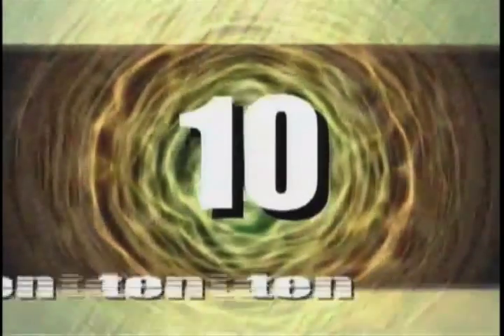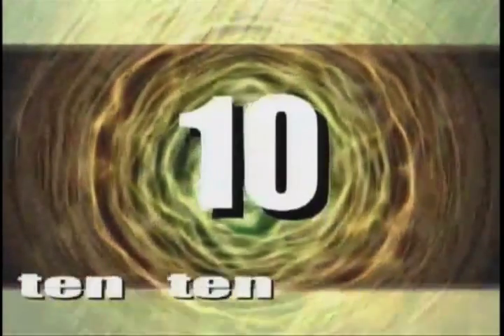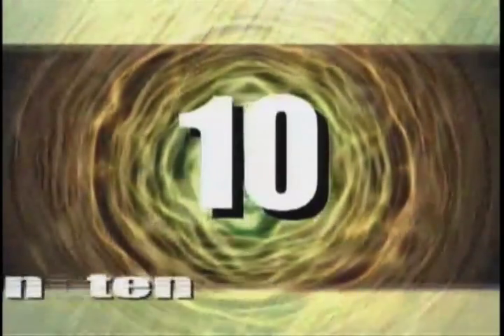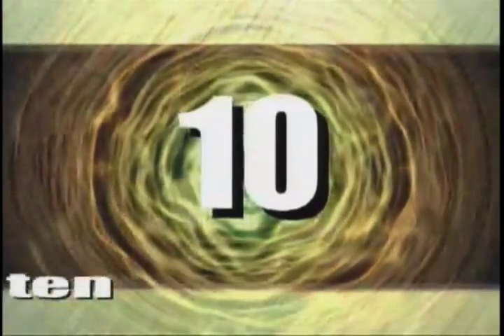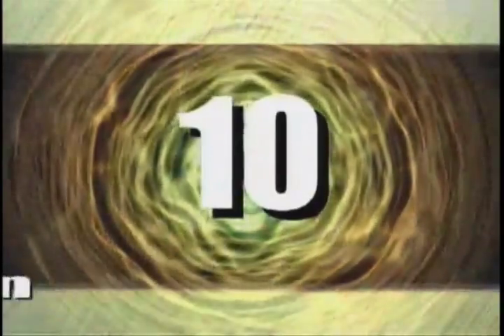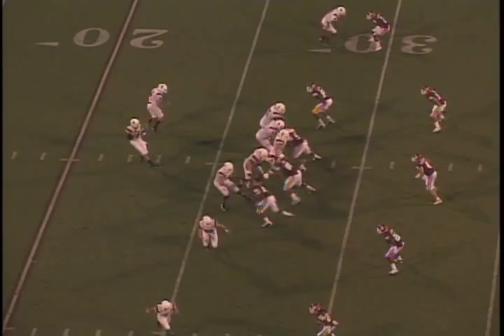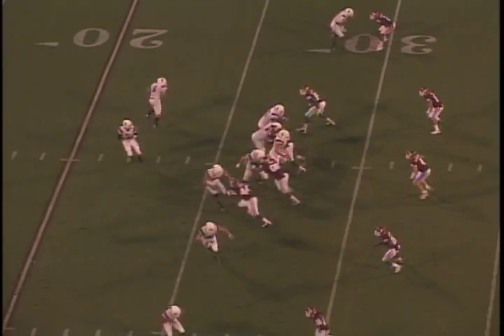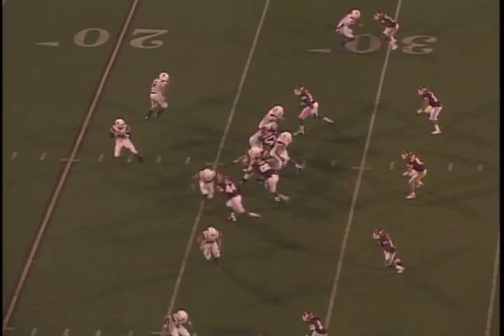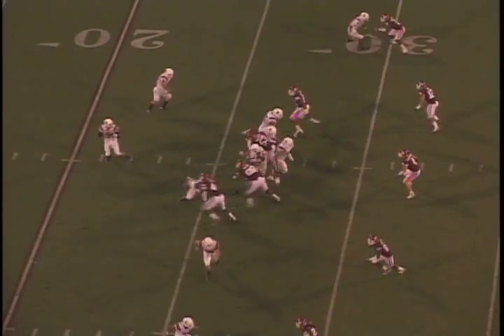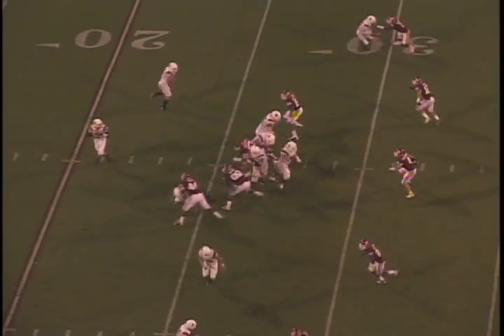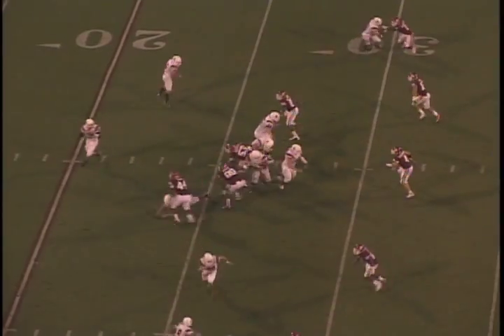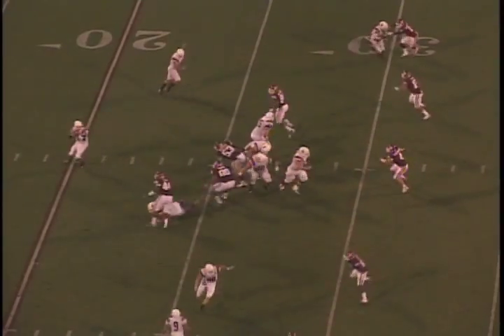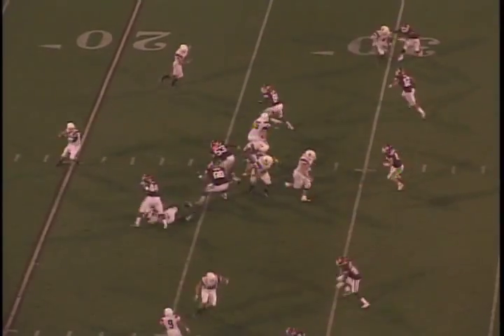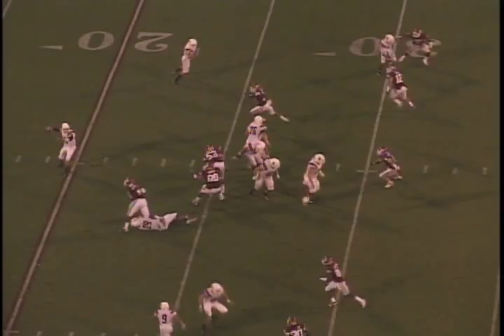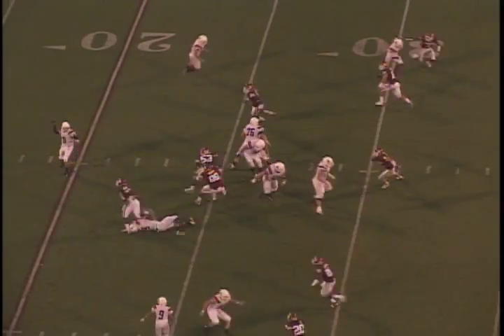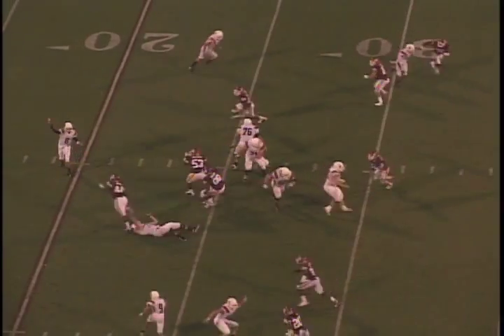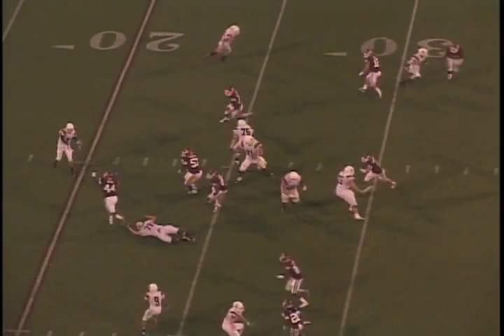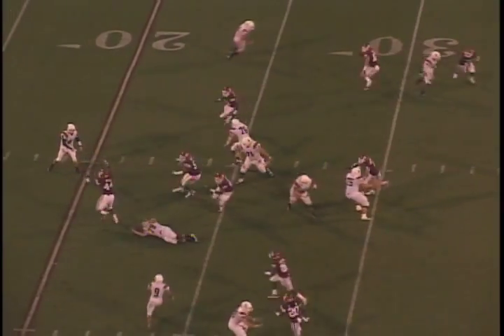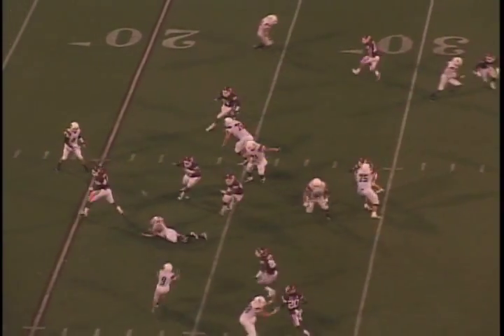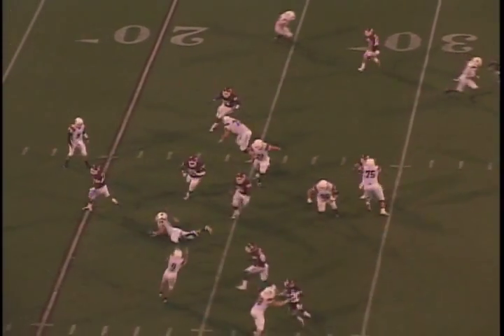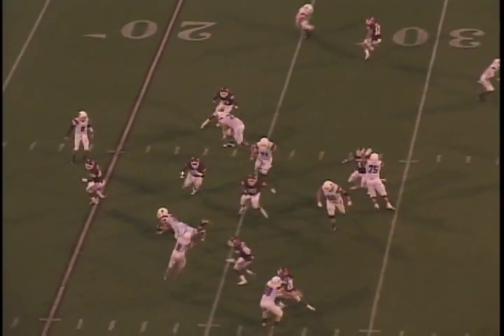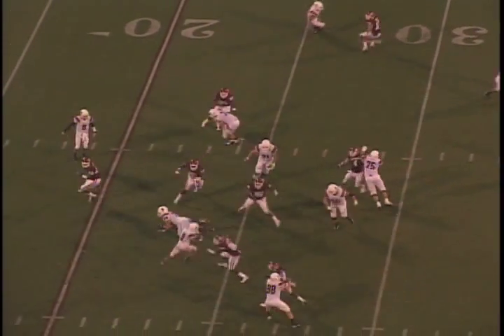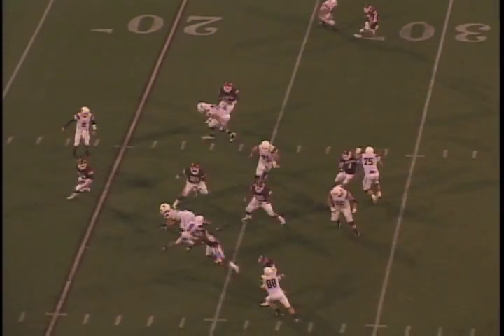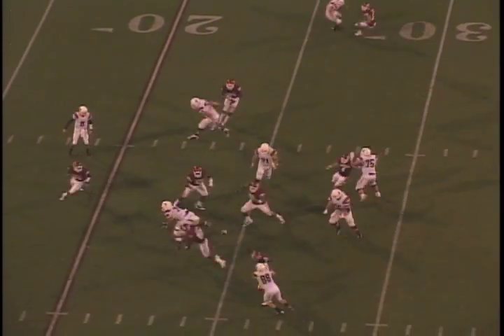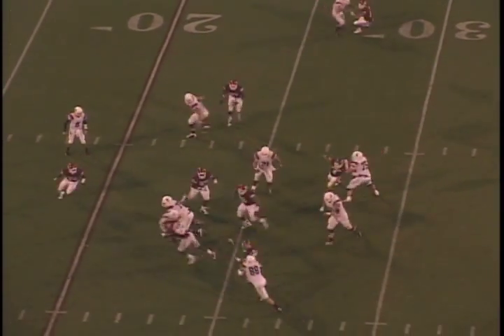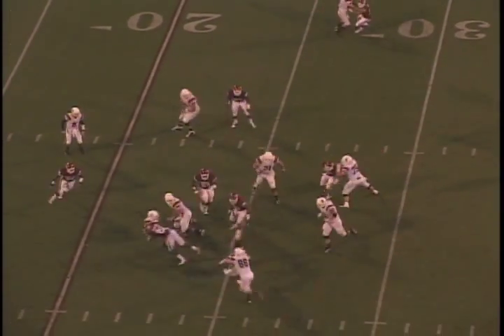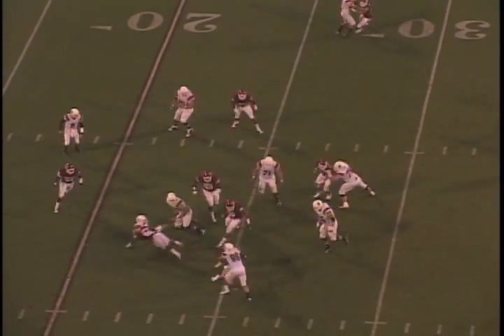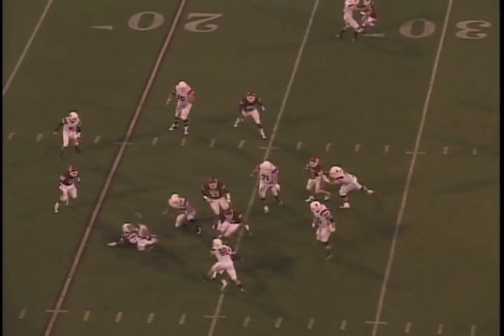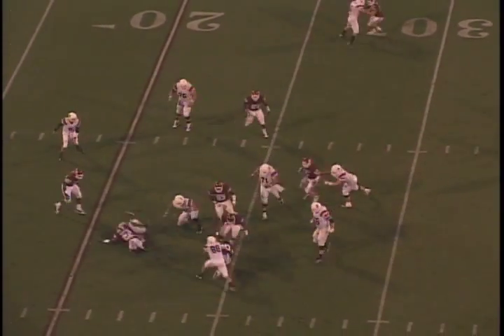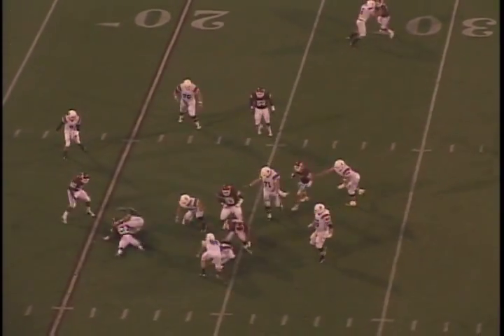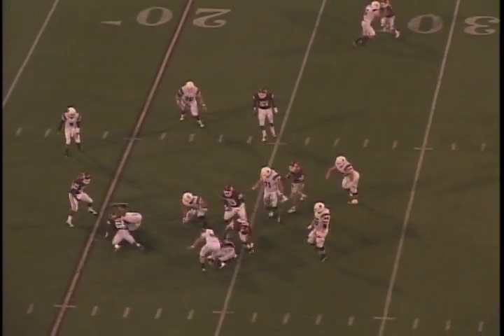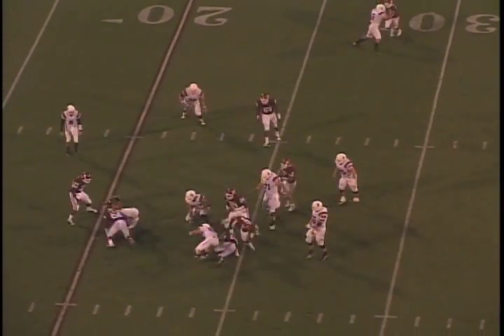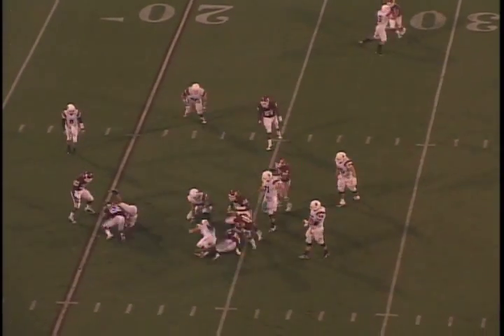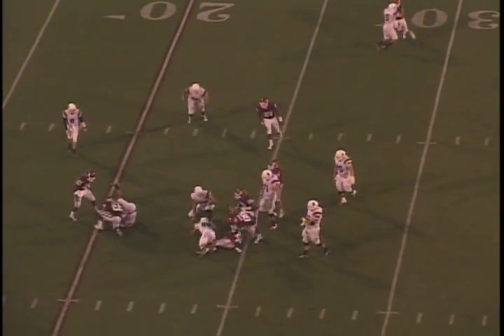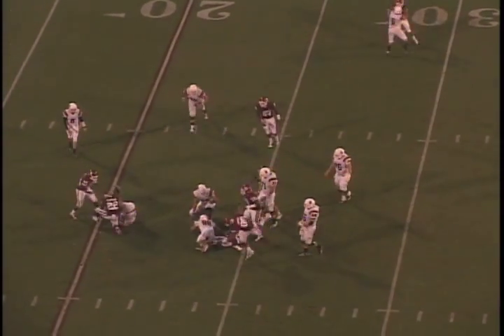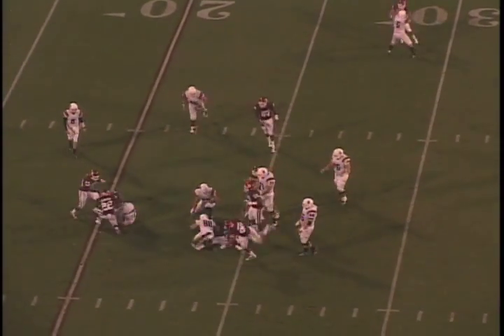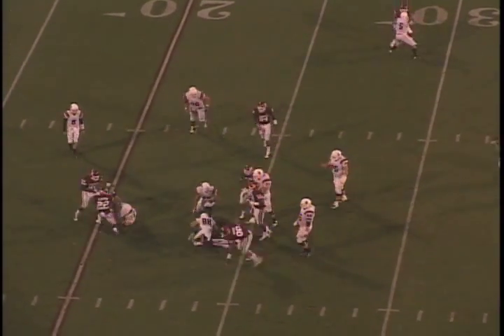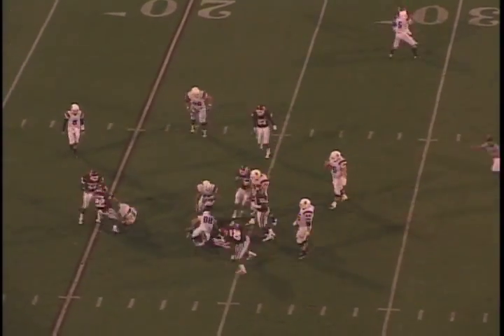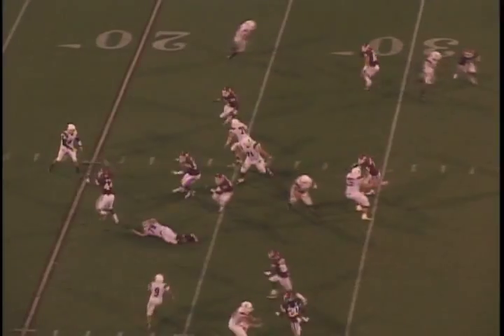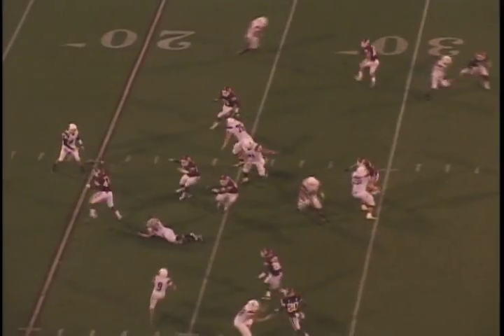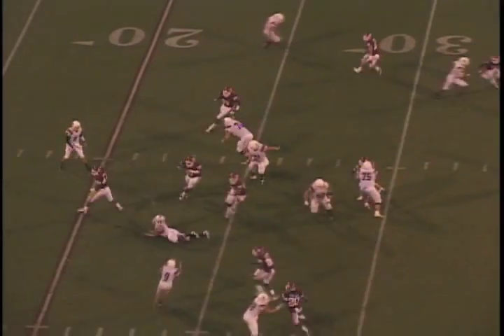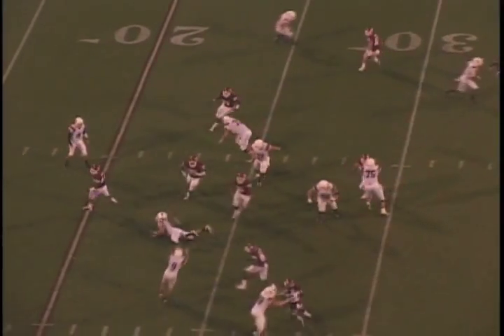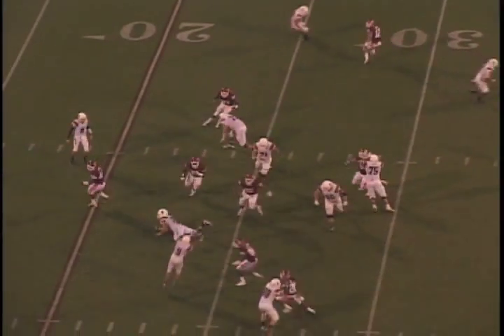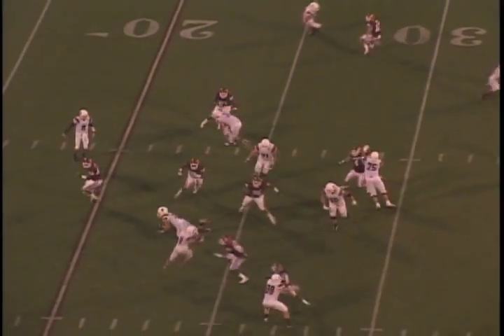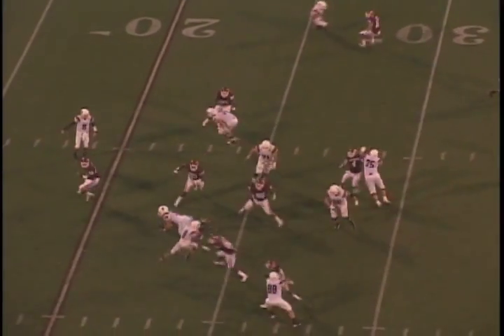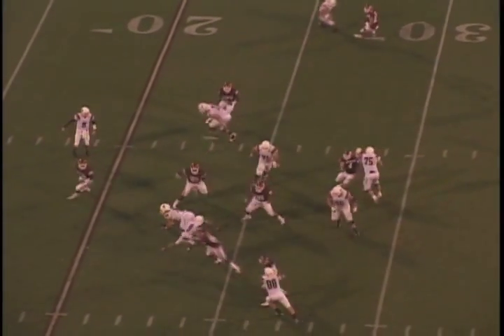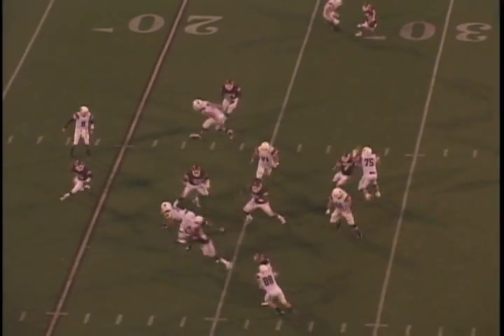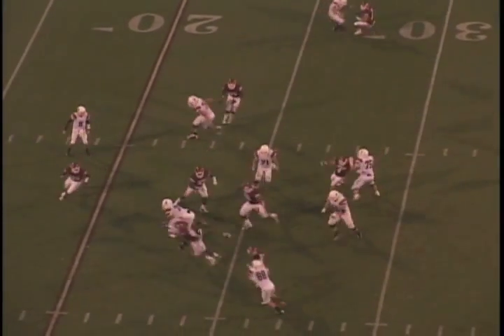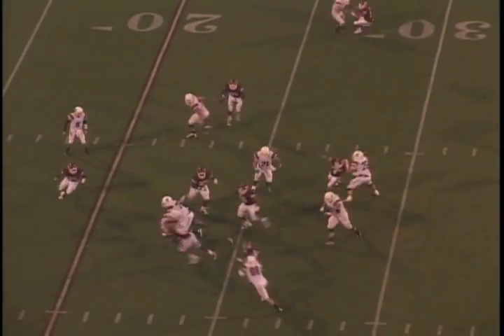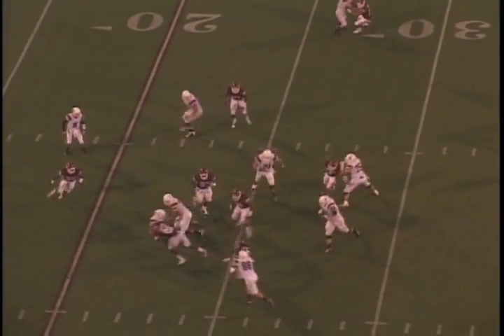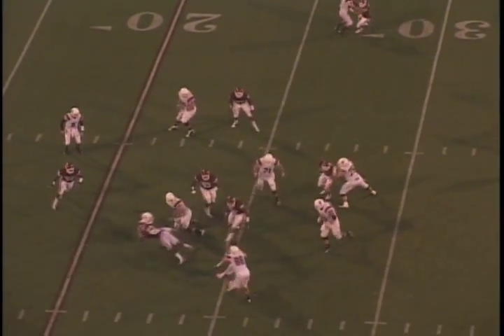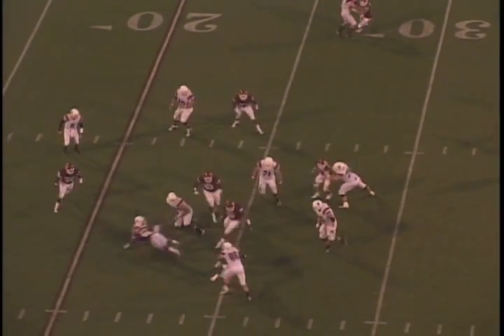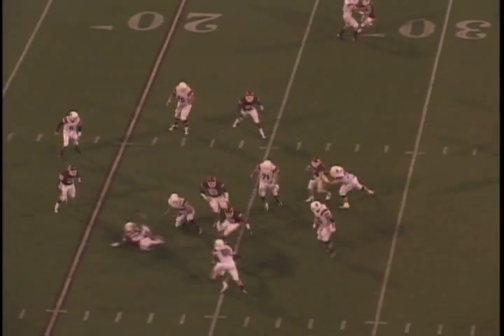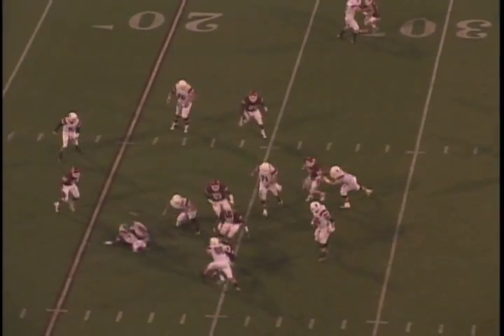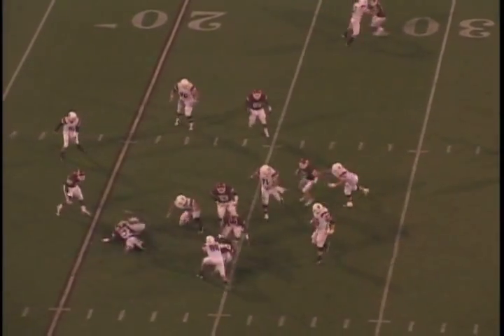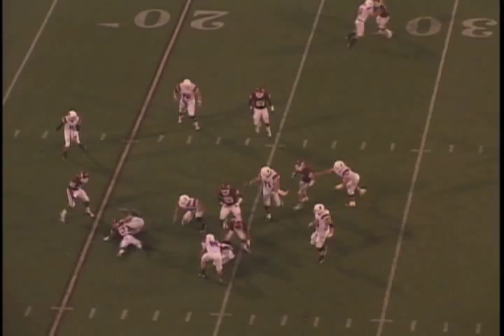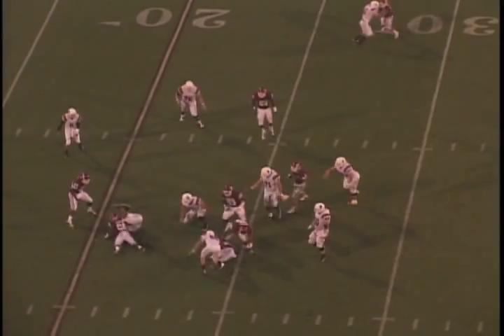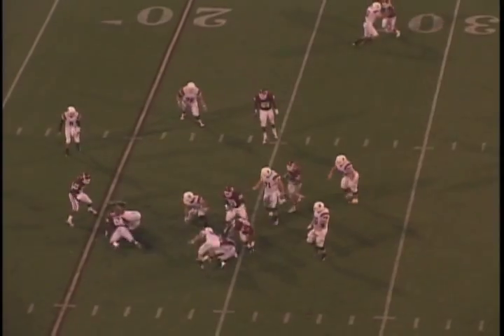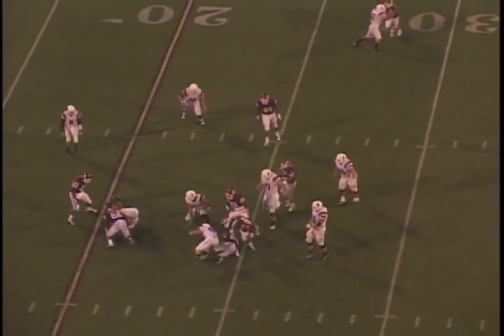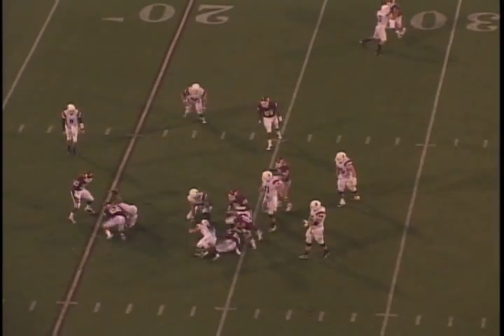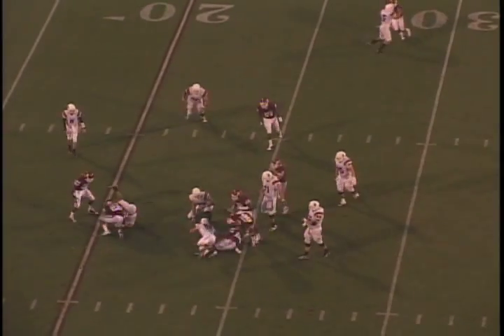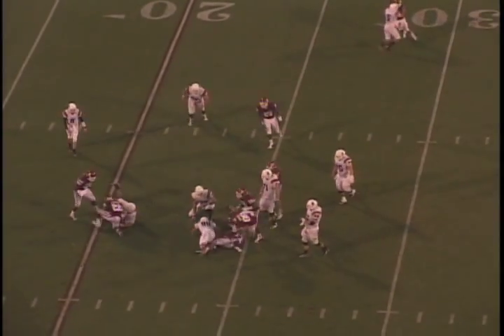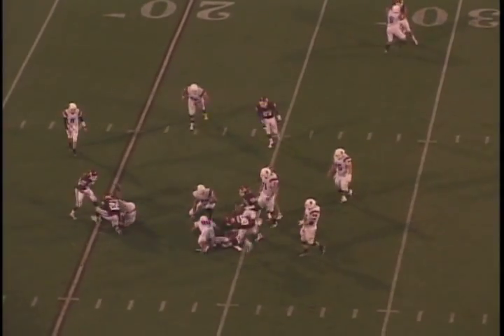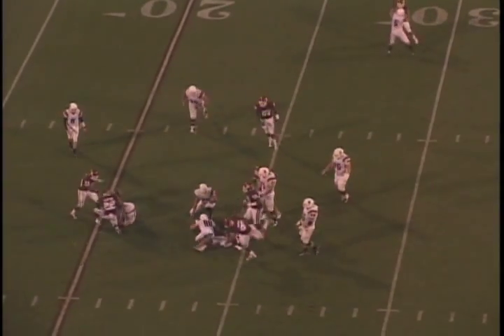It's OU and Idaho State. And oh, what a hit by Keenan Clayton. Let's see that again. I bet he's feeling that one — nasty.